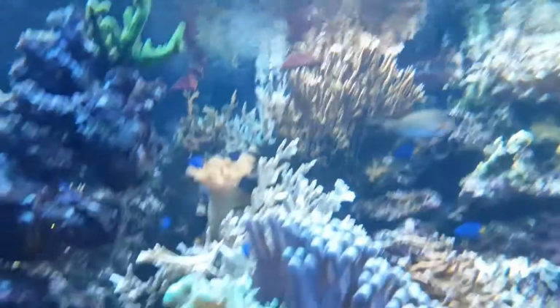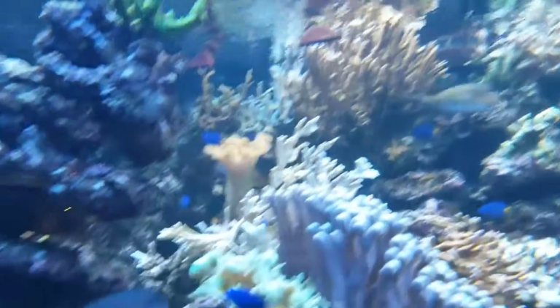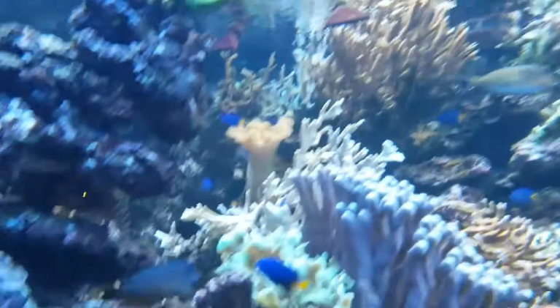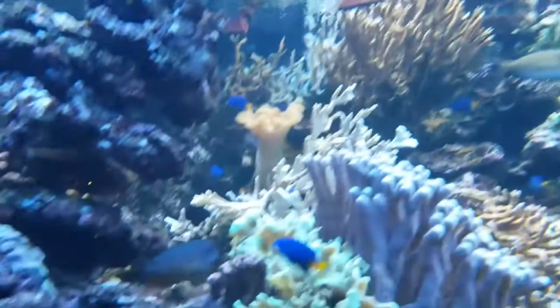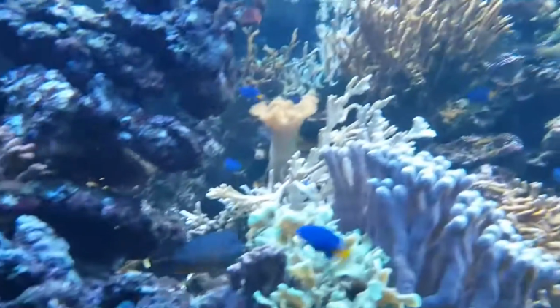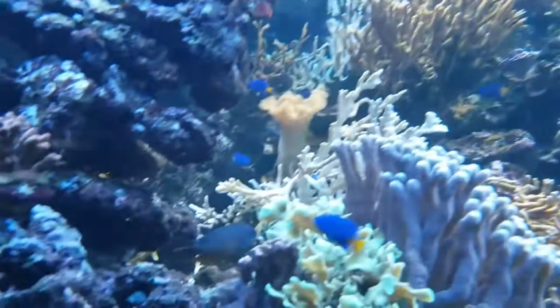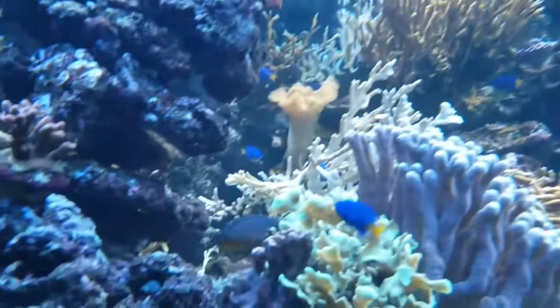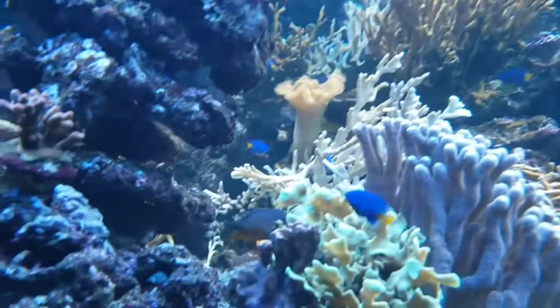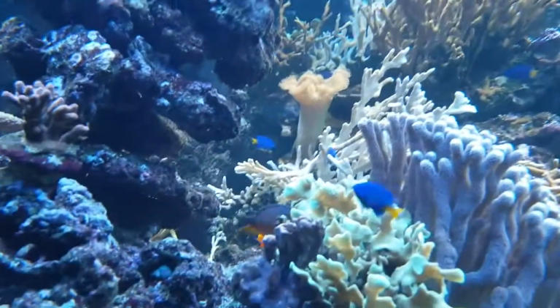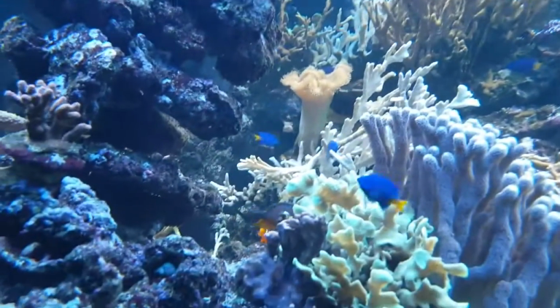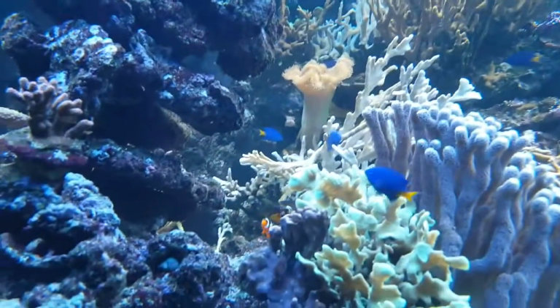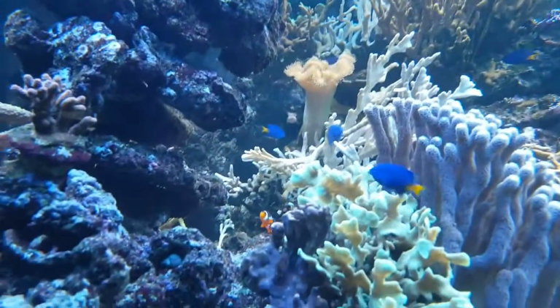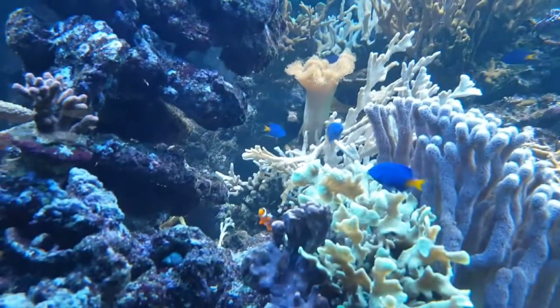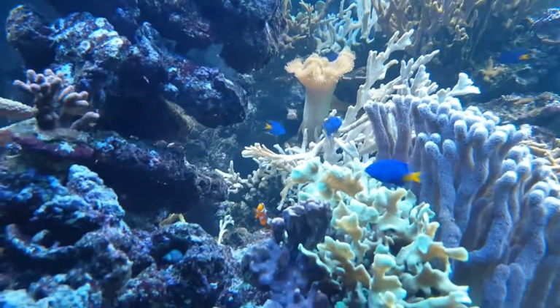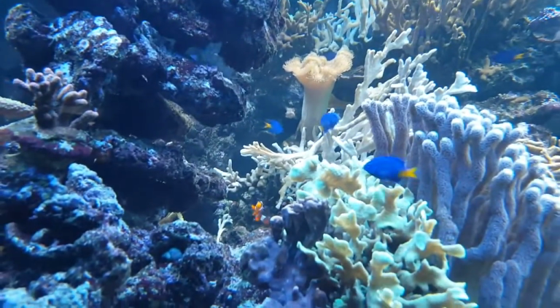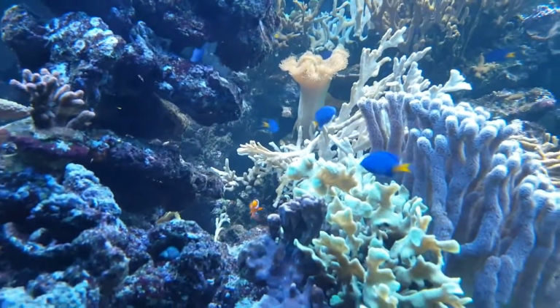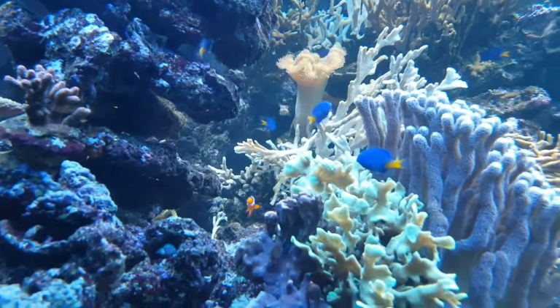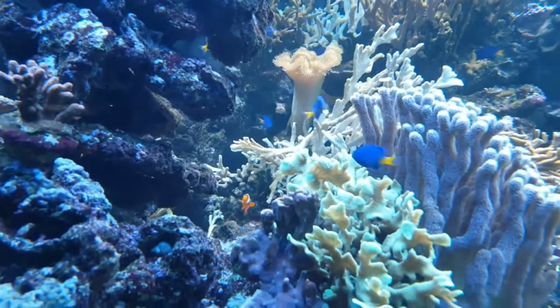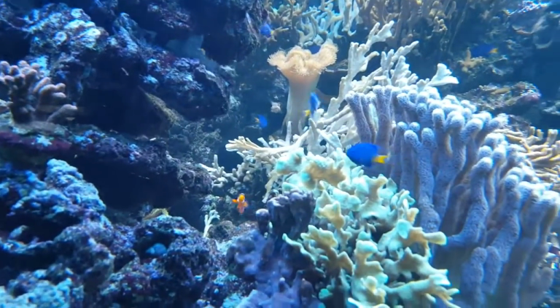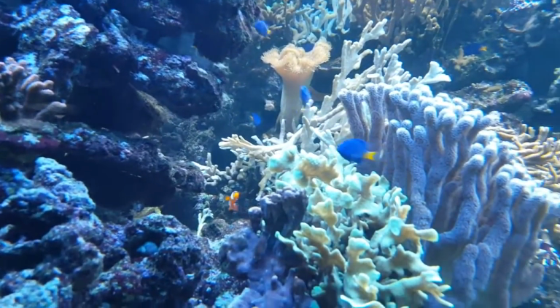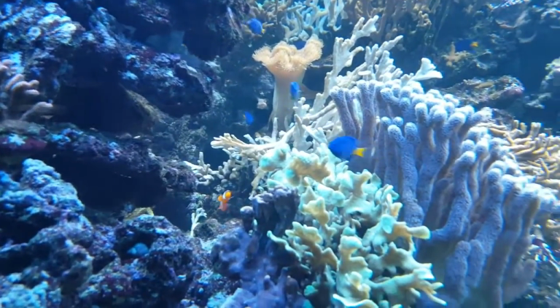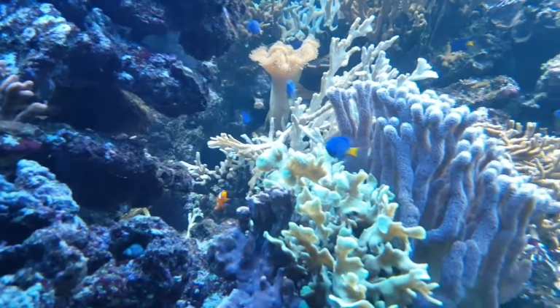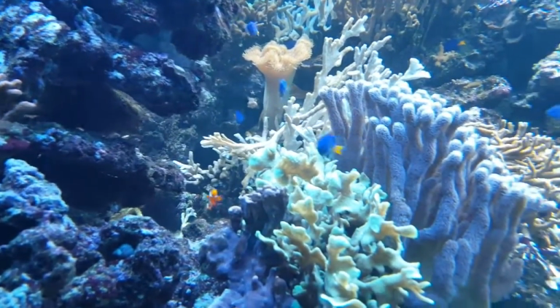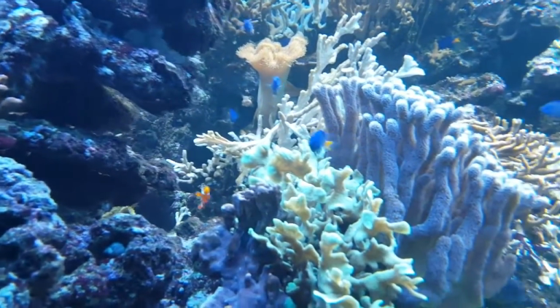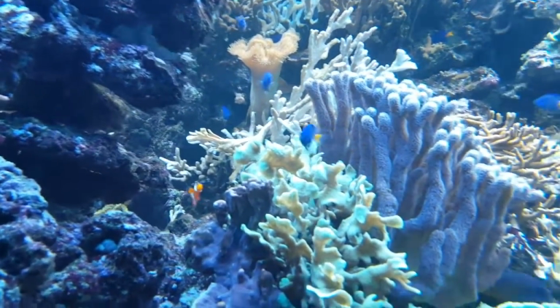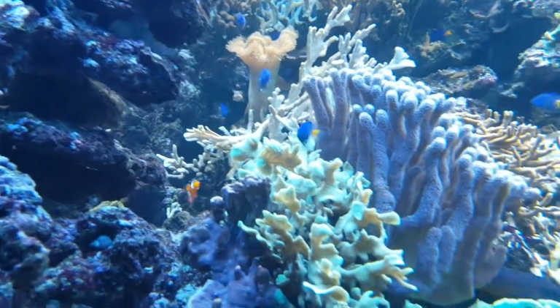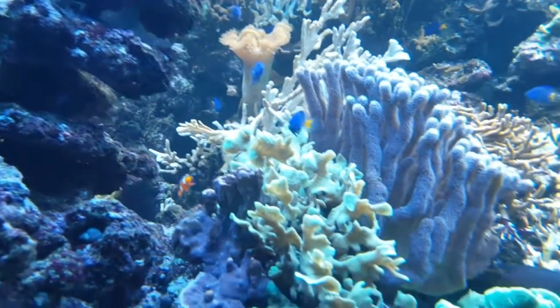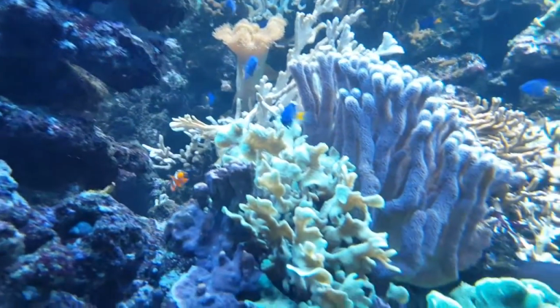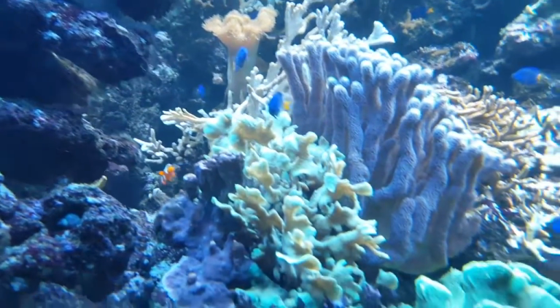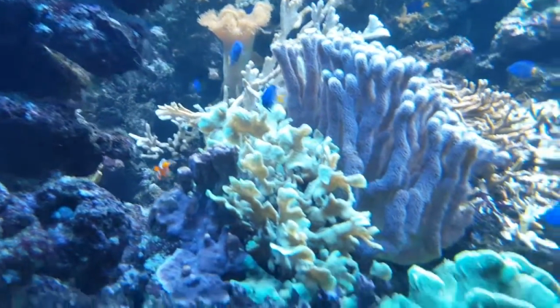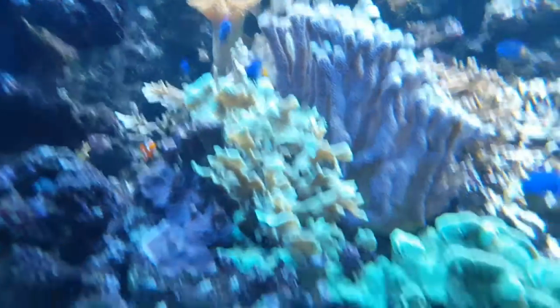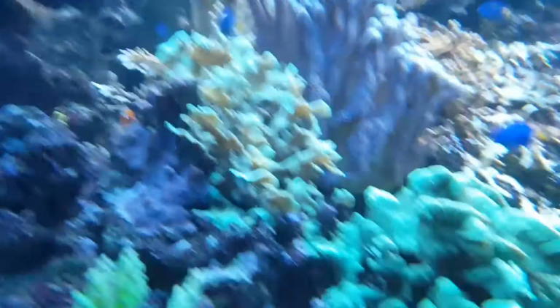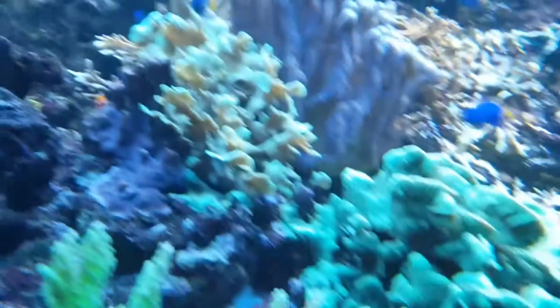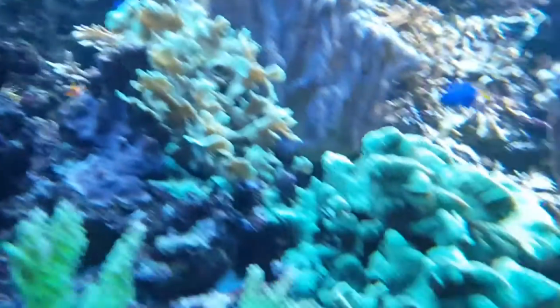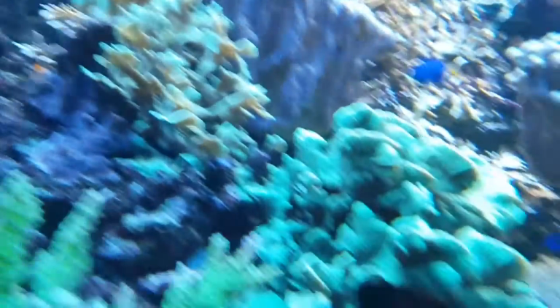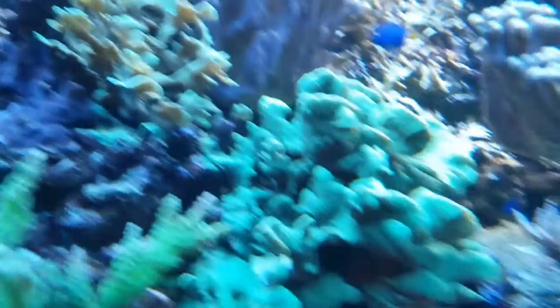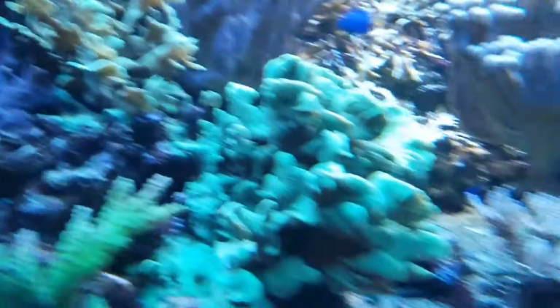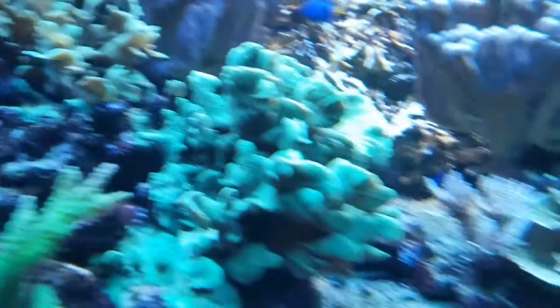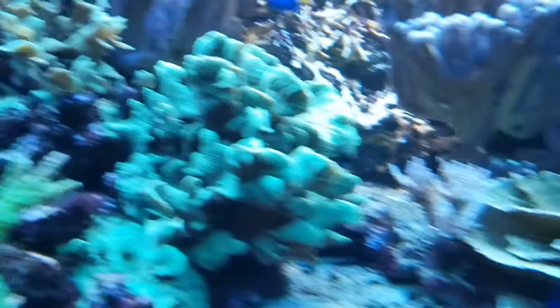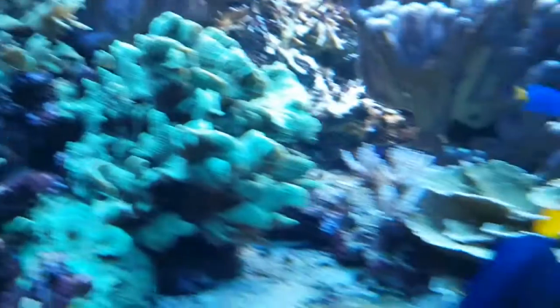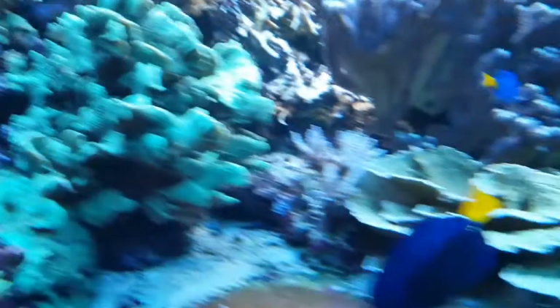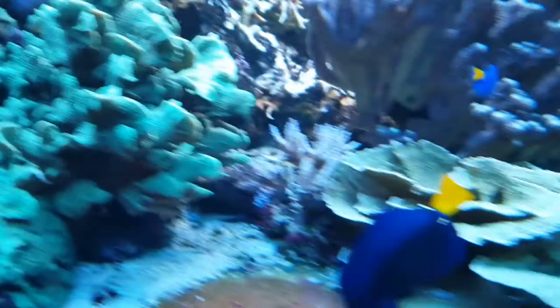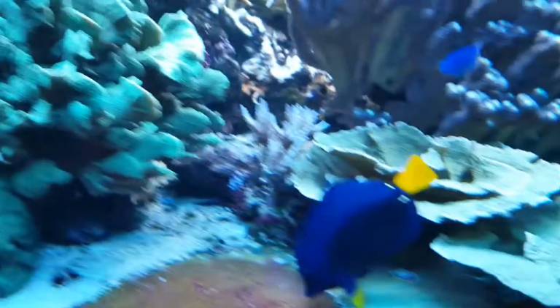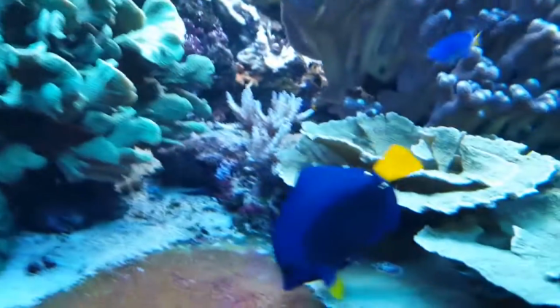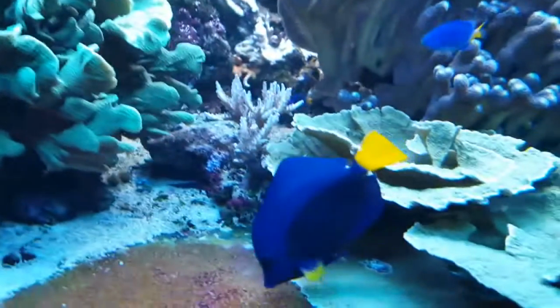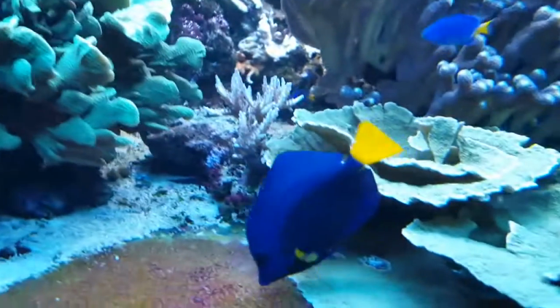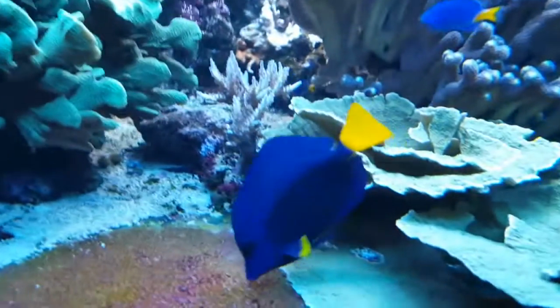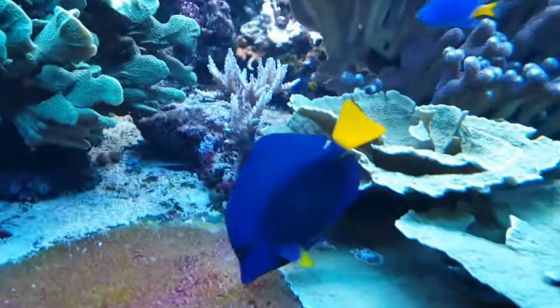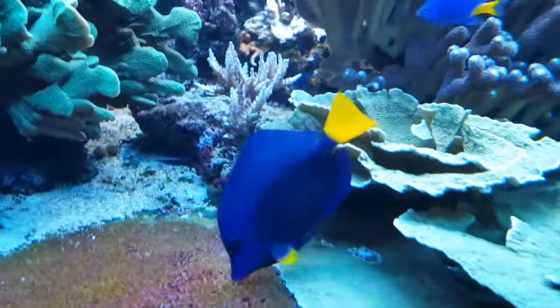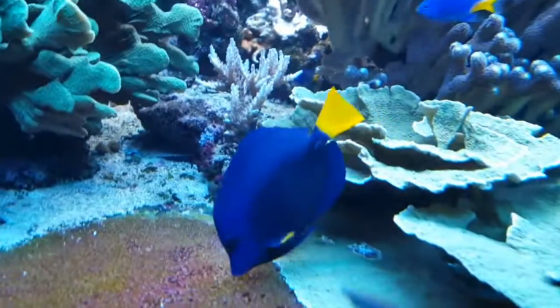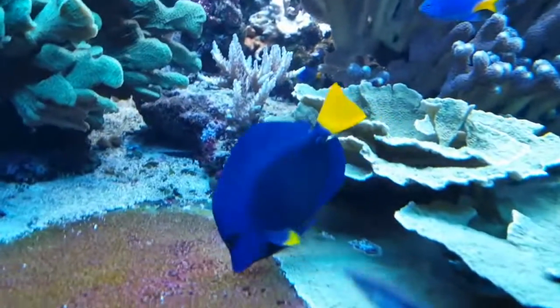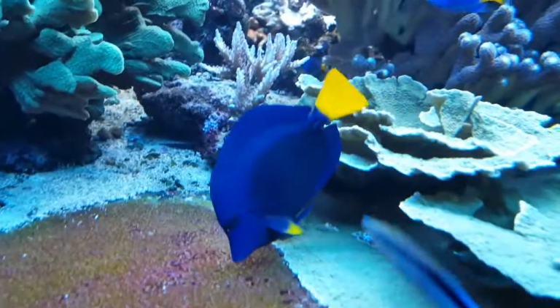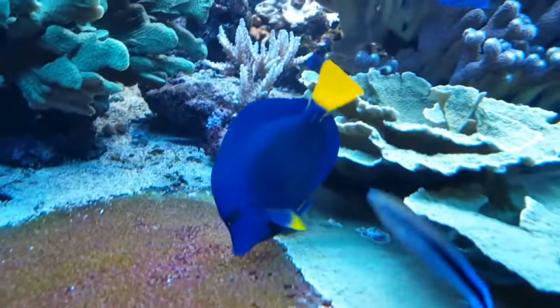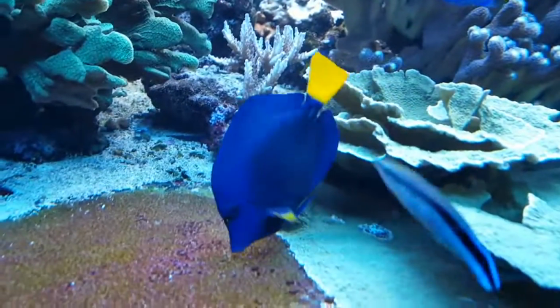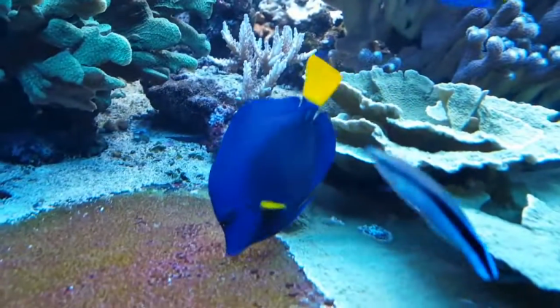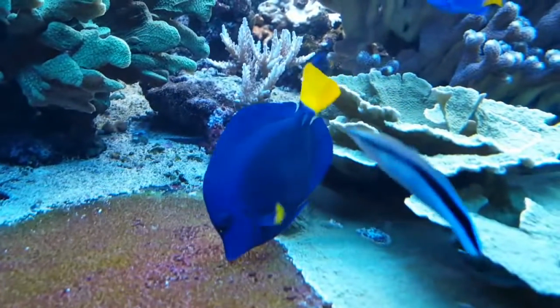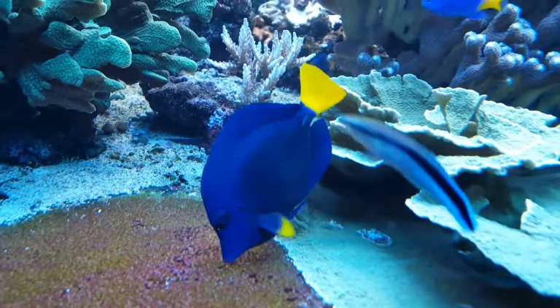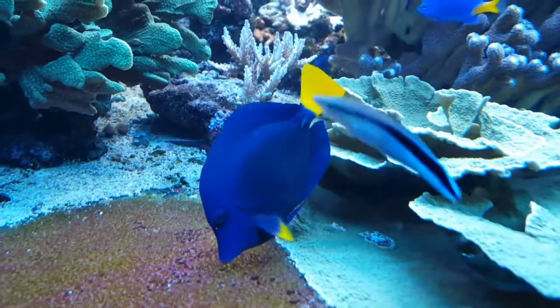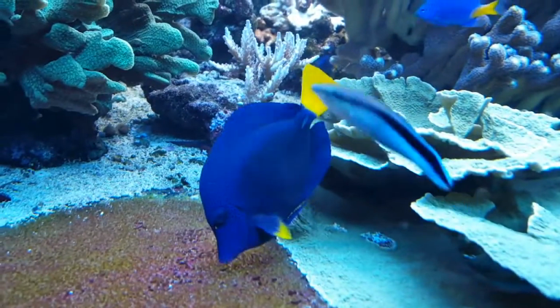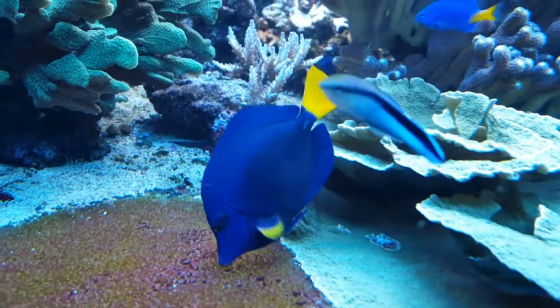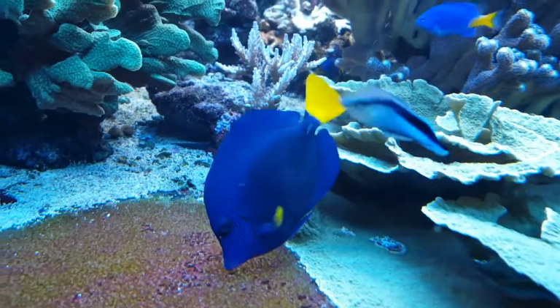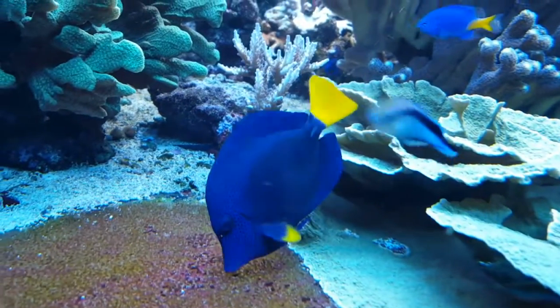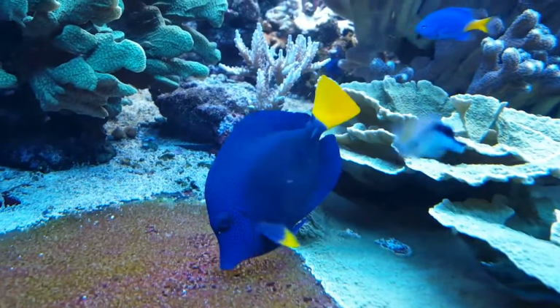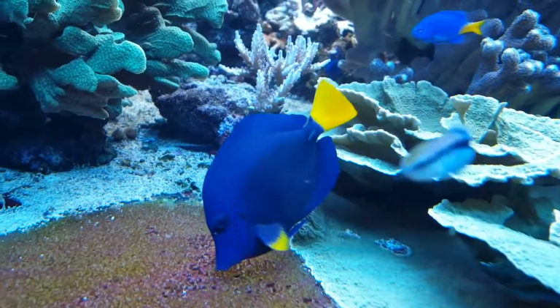There's another tang down there. This is, I think, a regal tang.